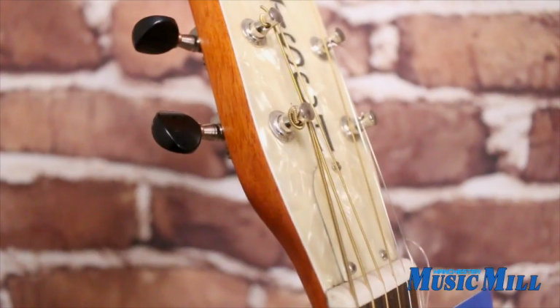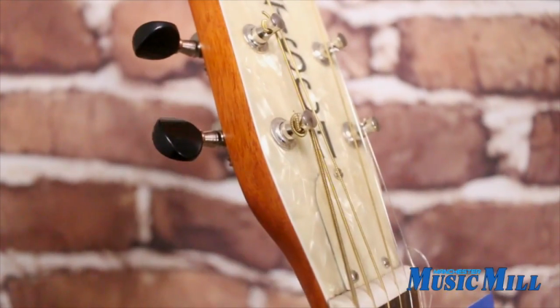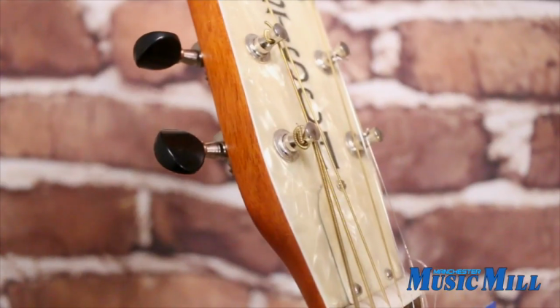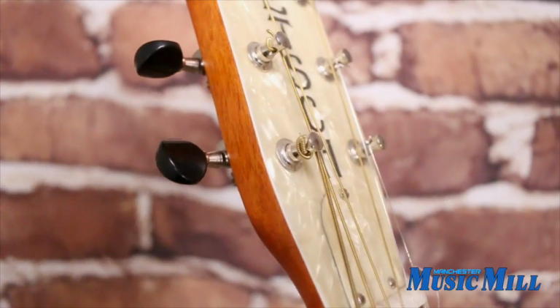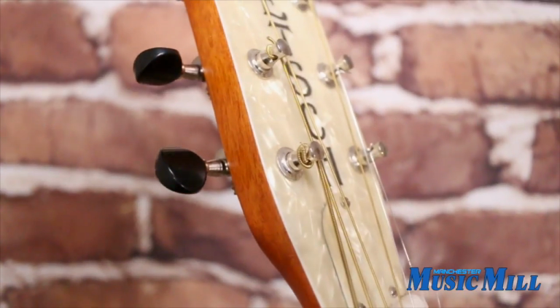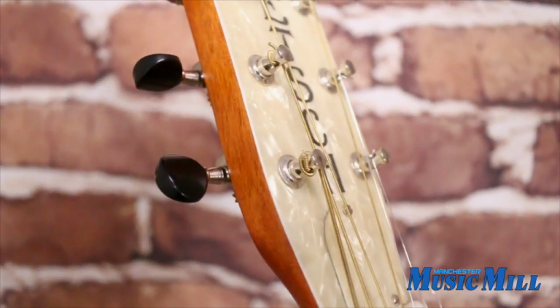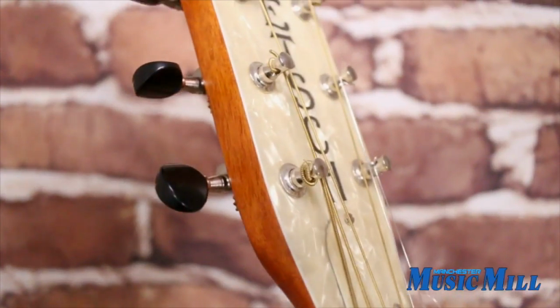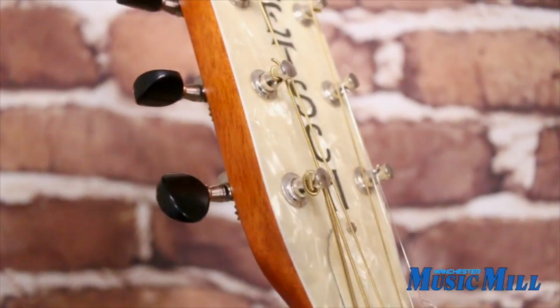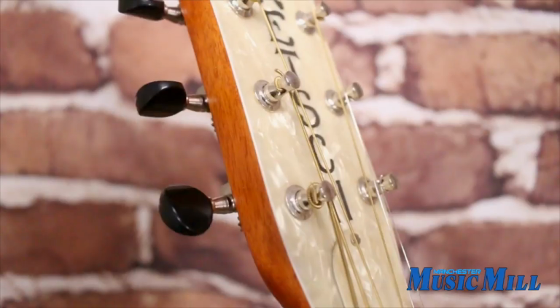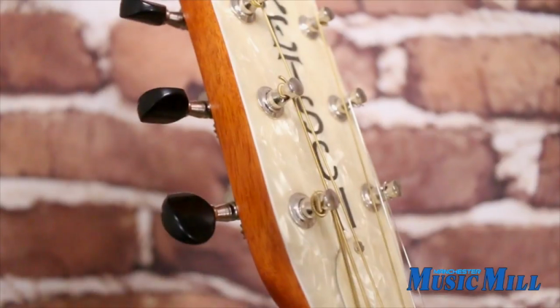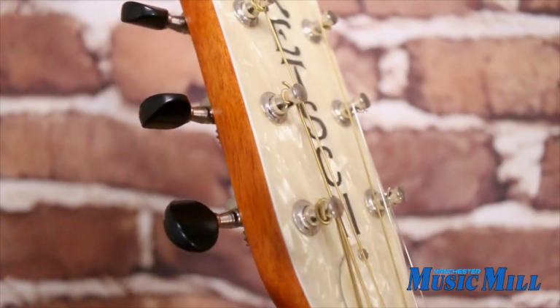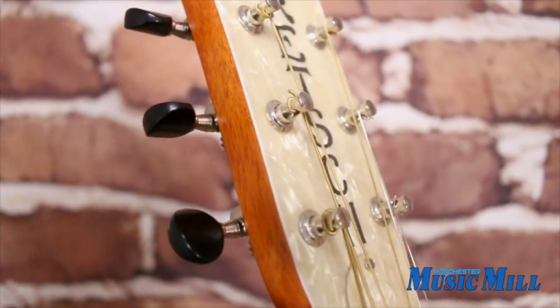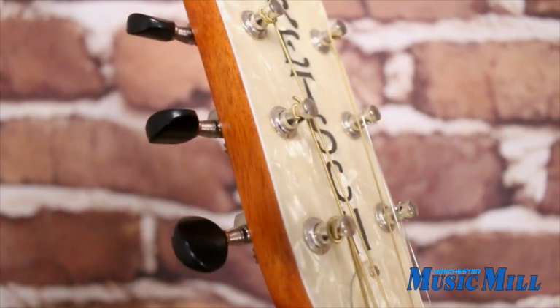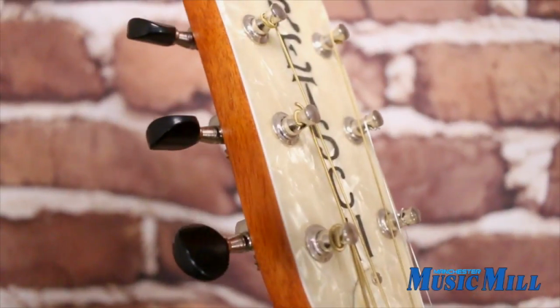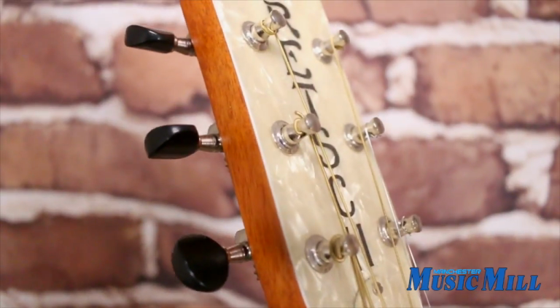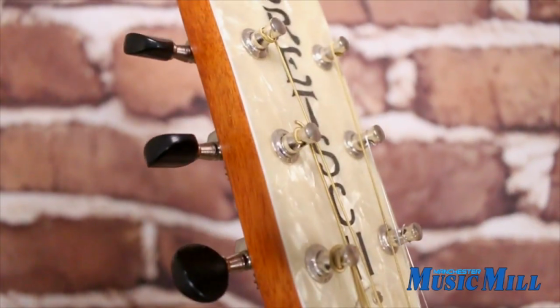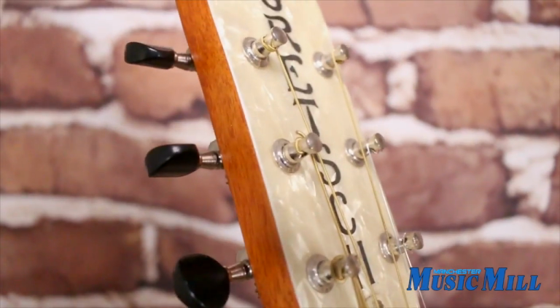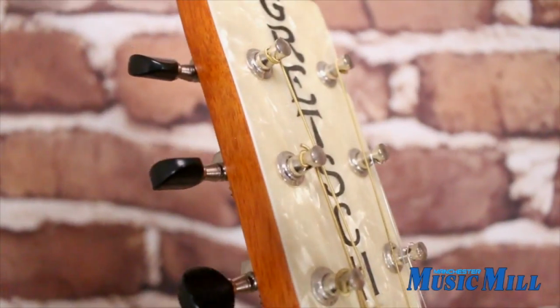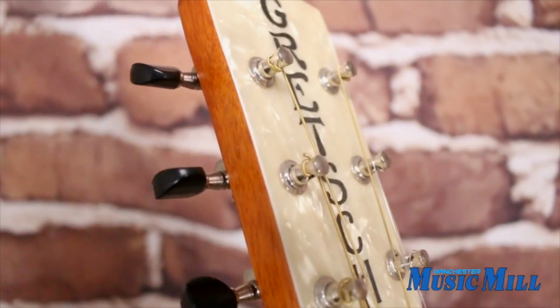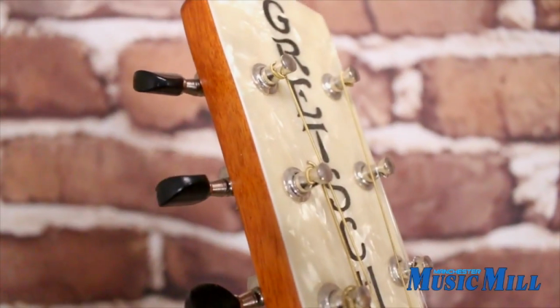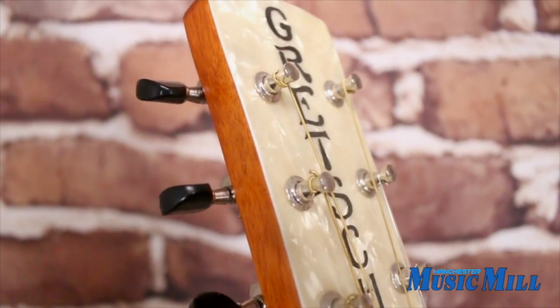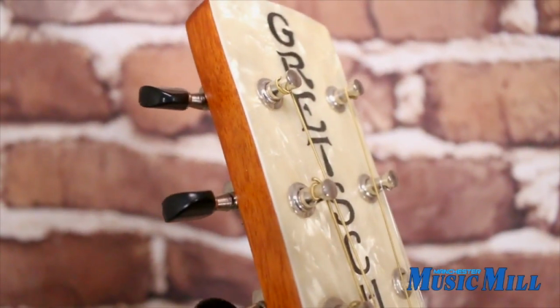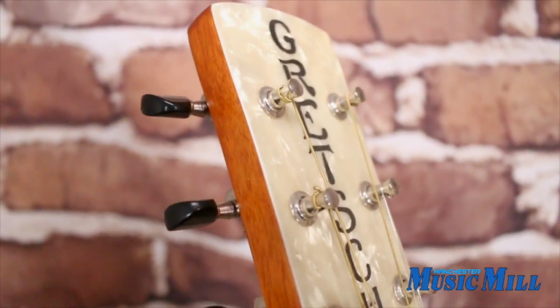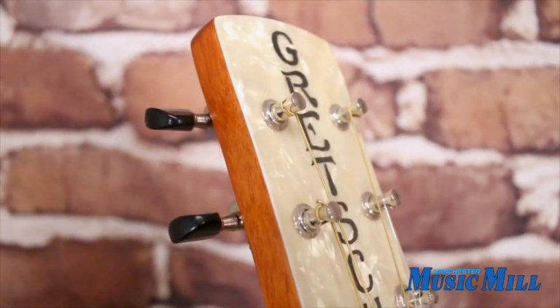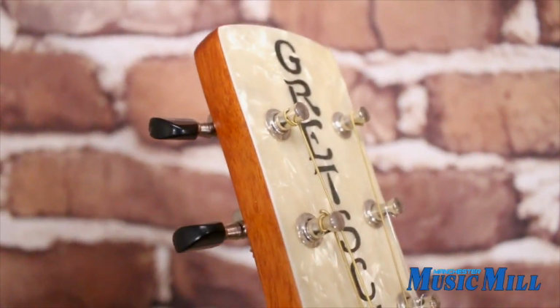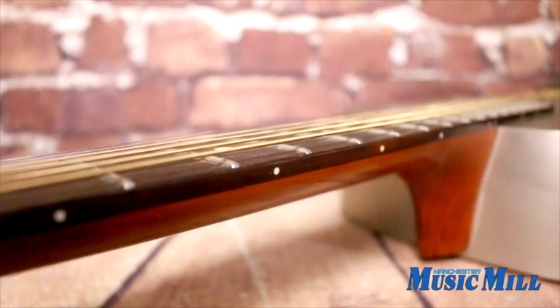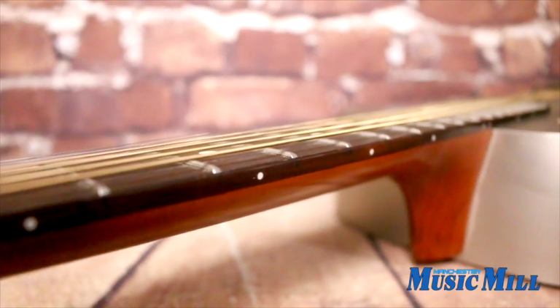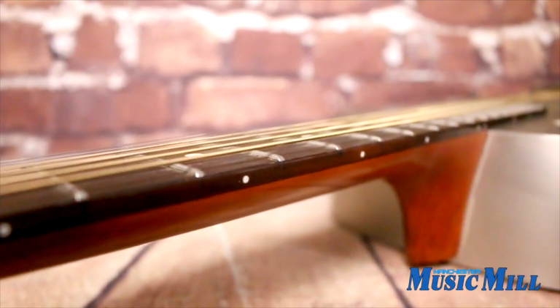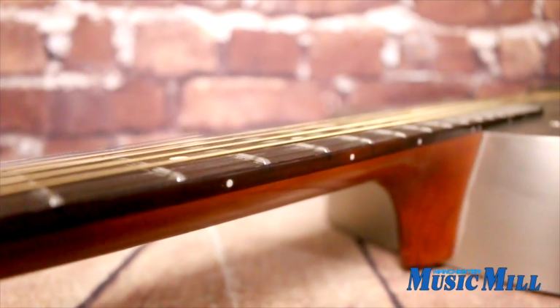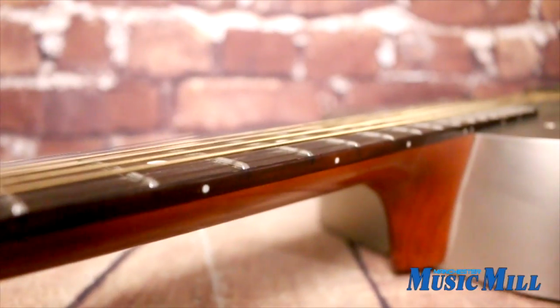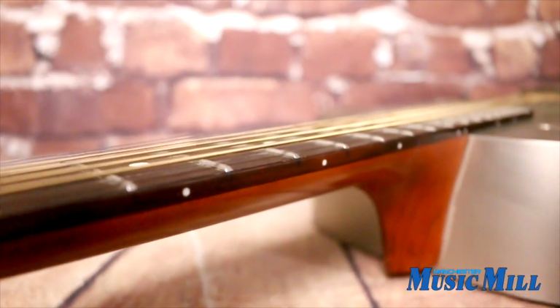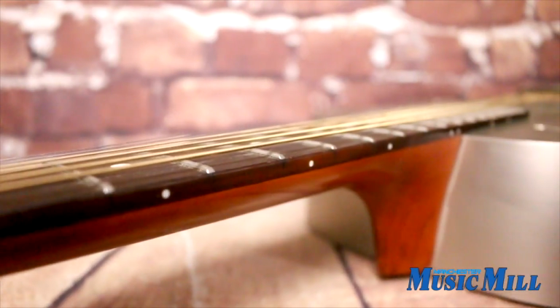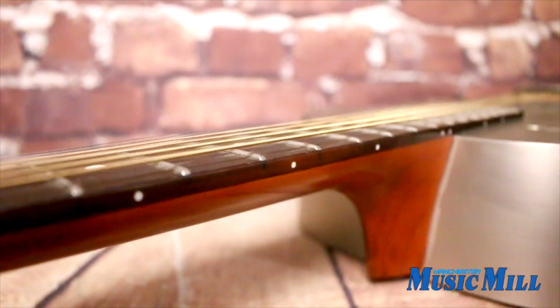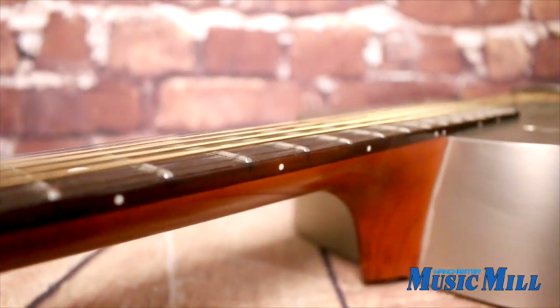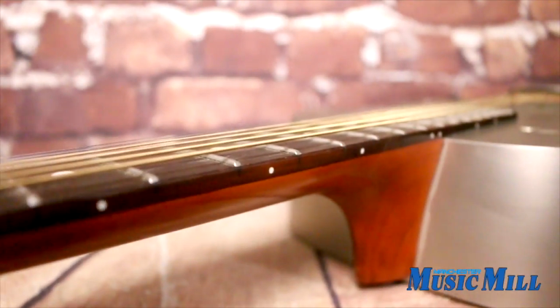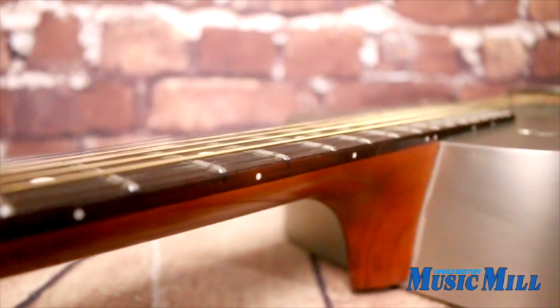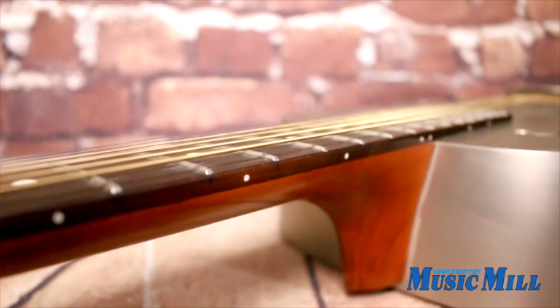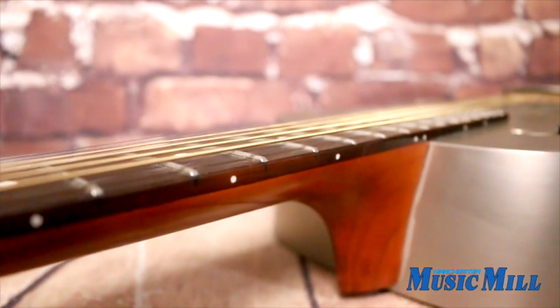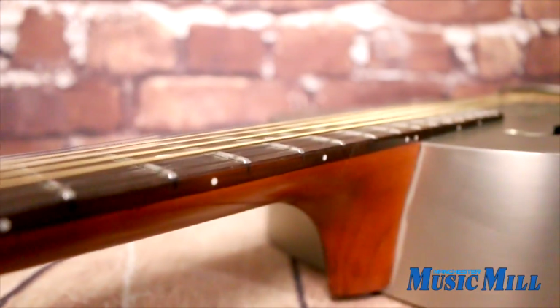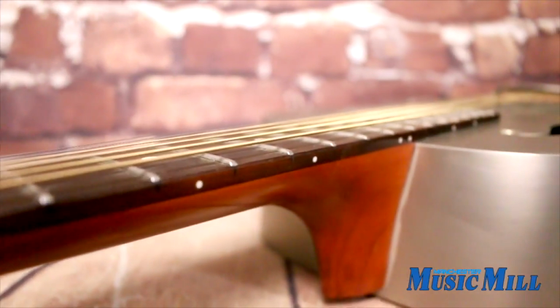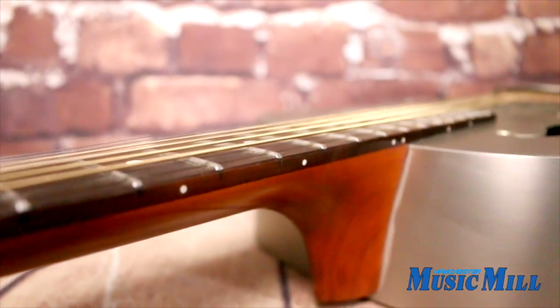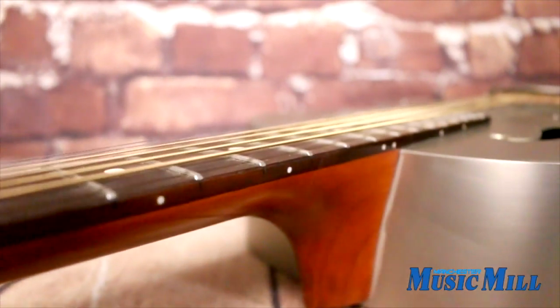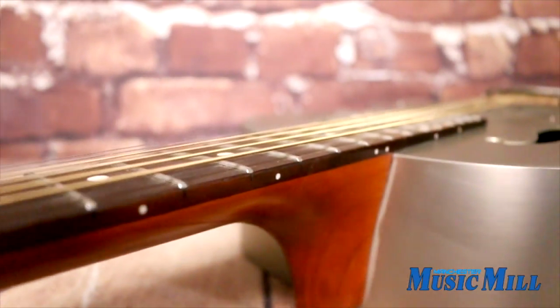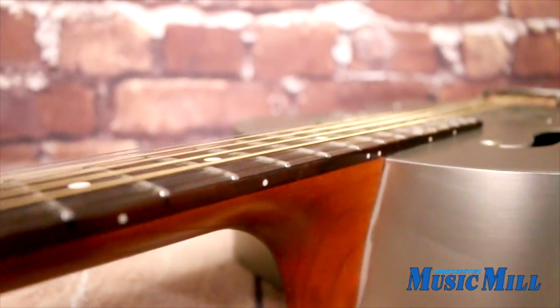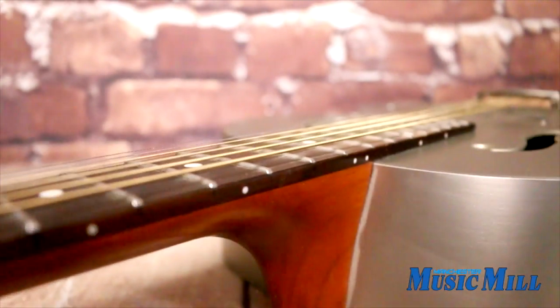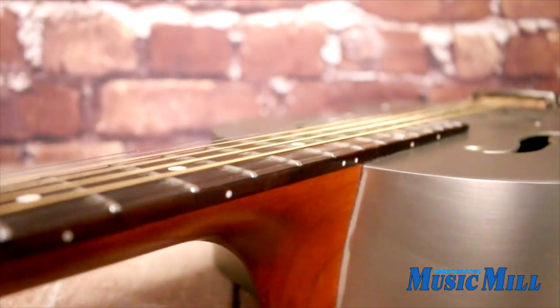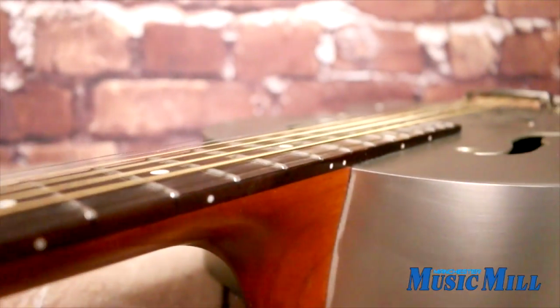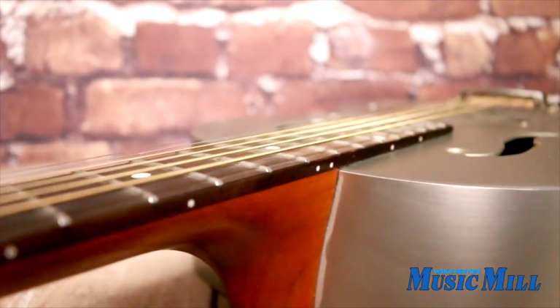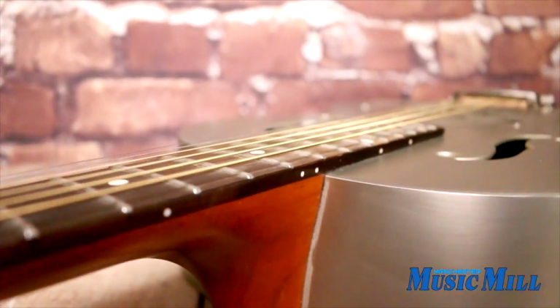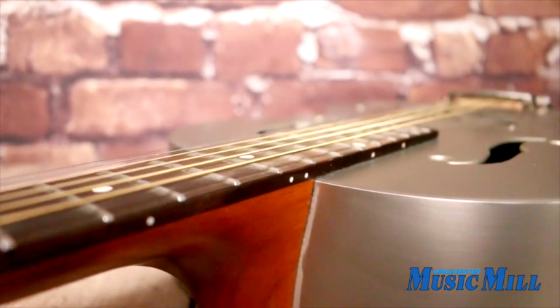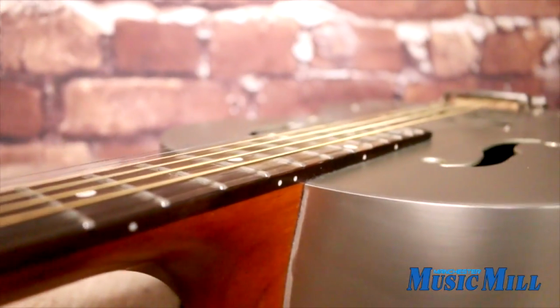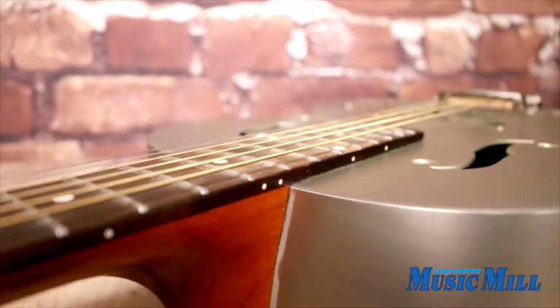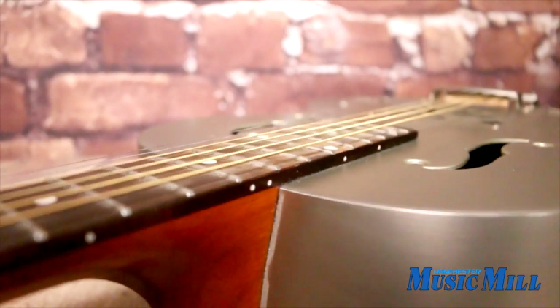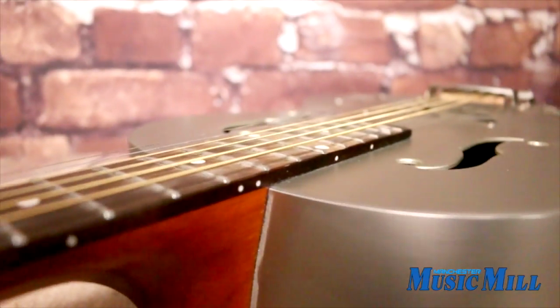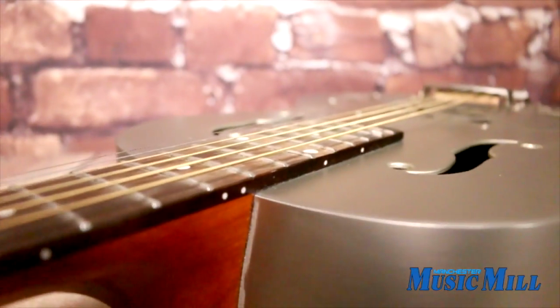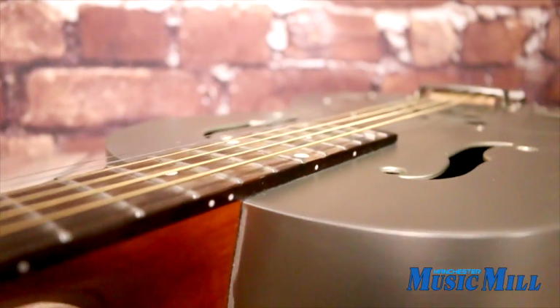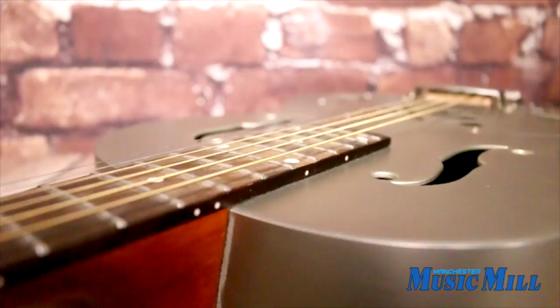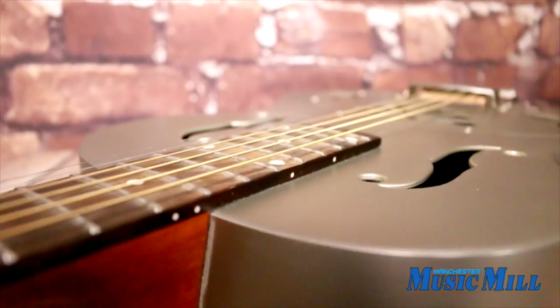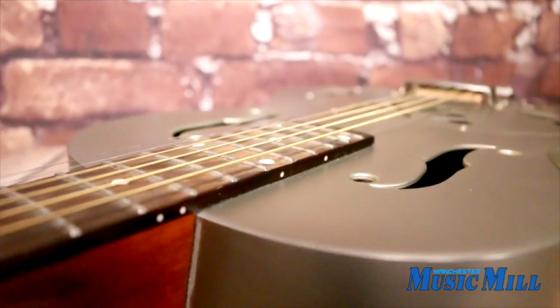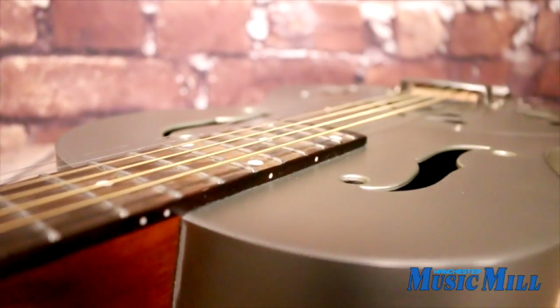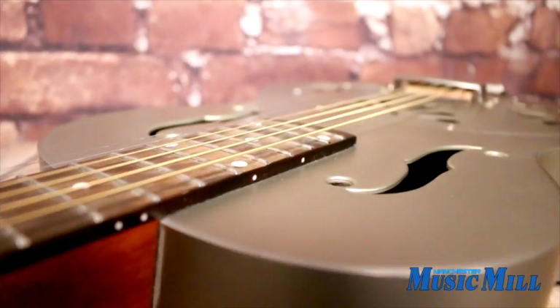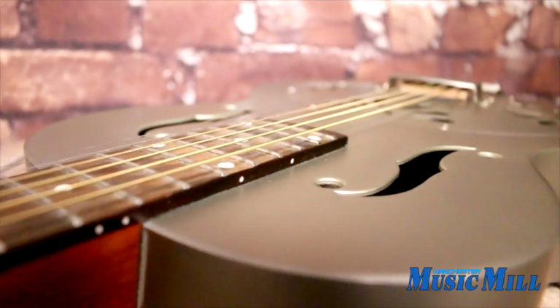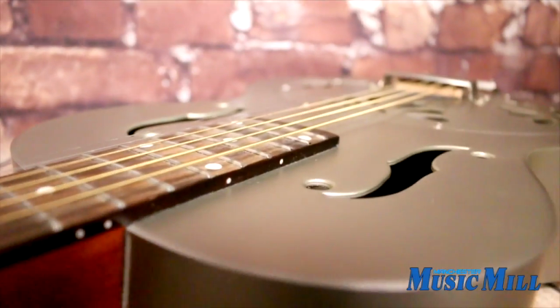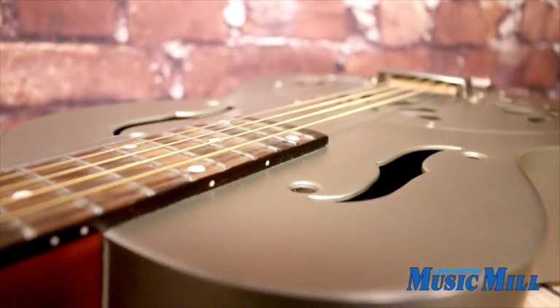This guitar is lightly used and in excellent condition with no real signs of wear. It plays and sounds great and is ready to go.